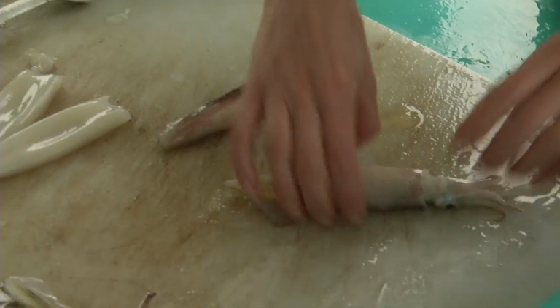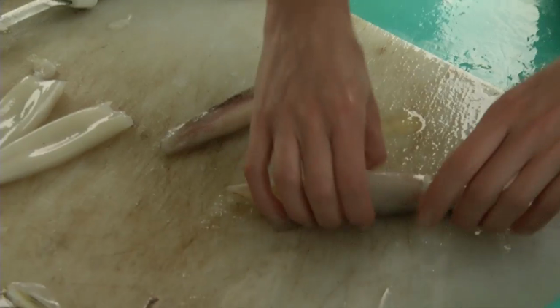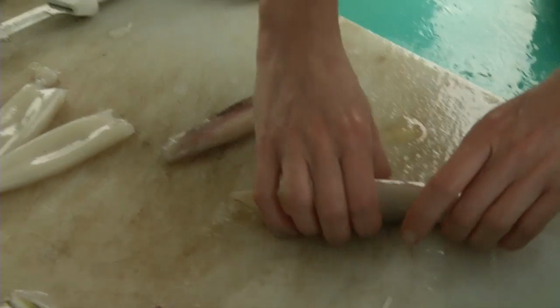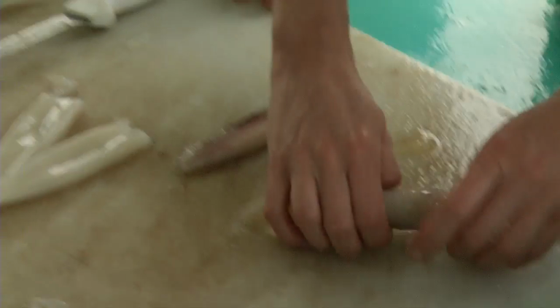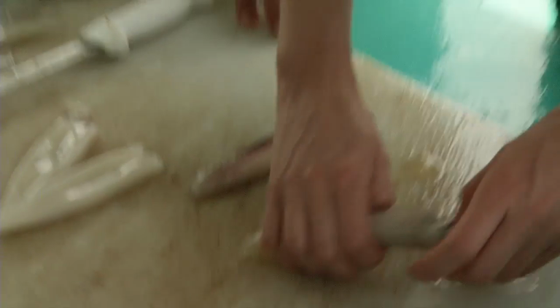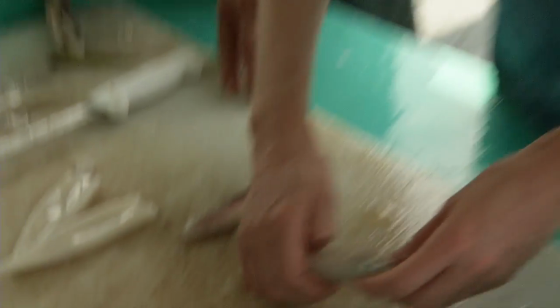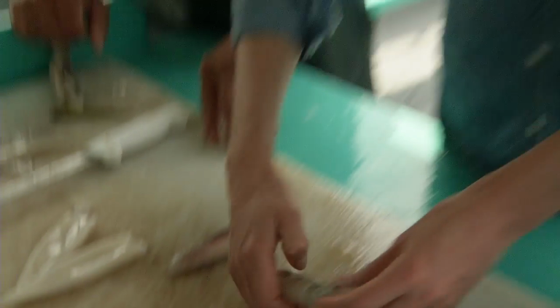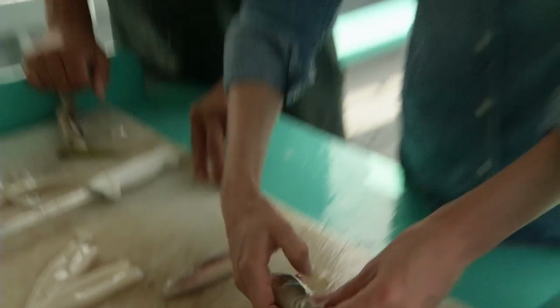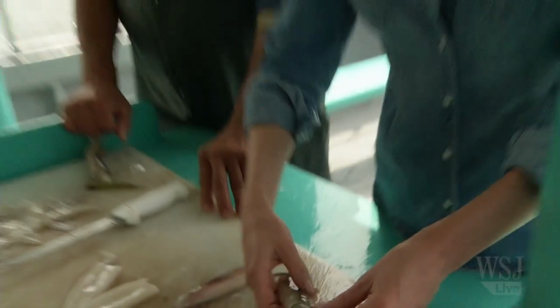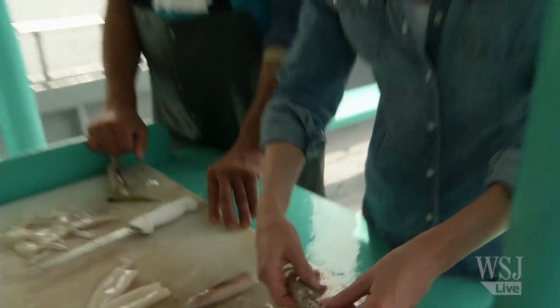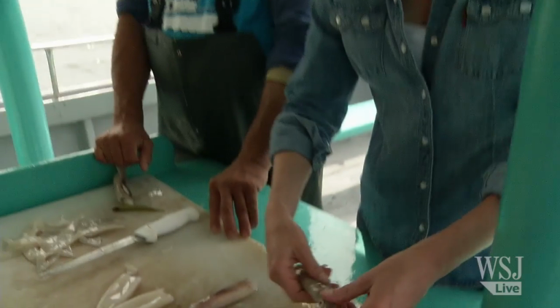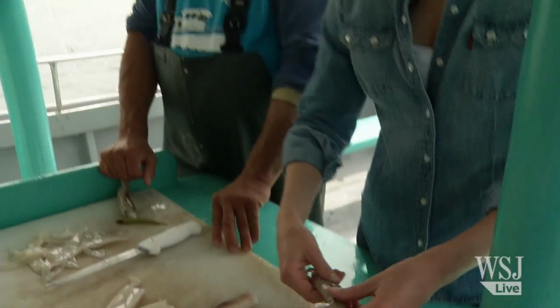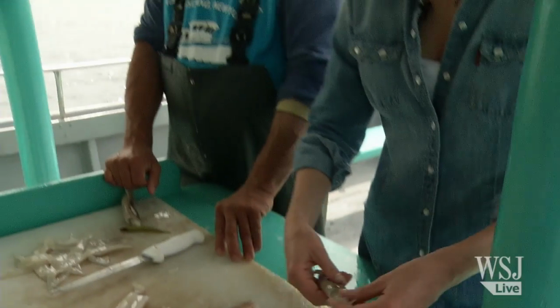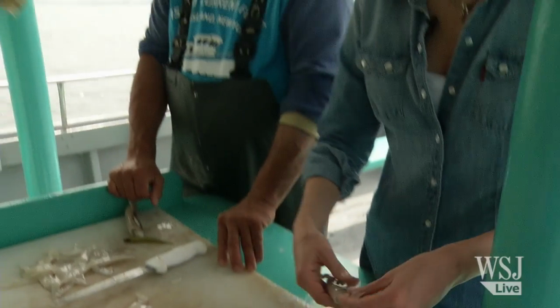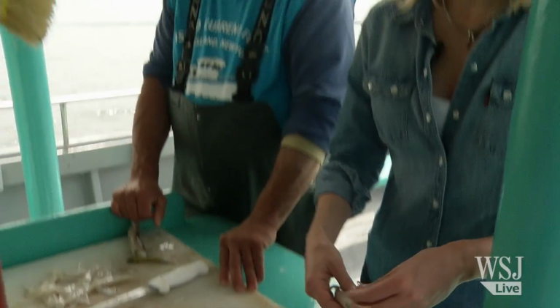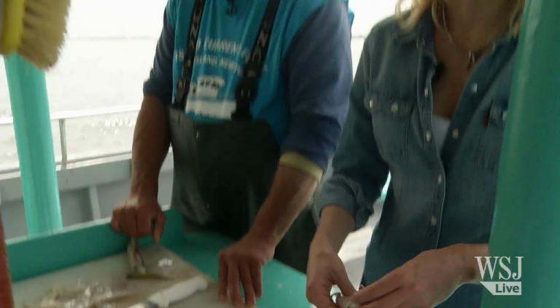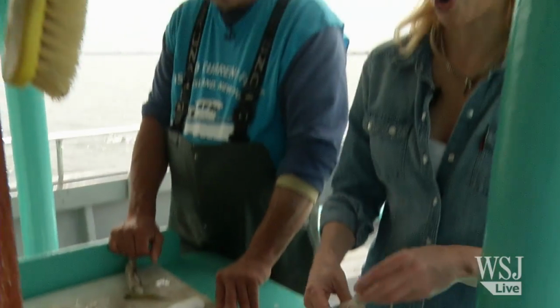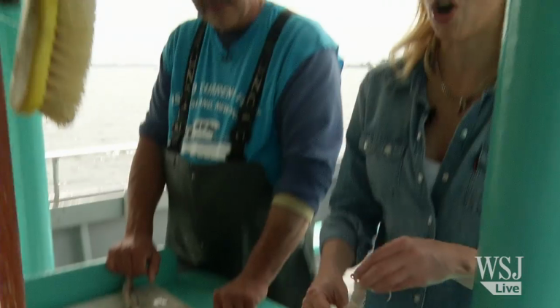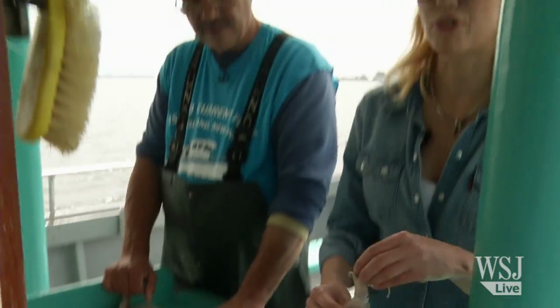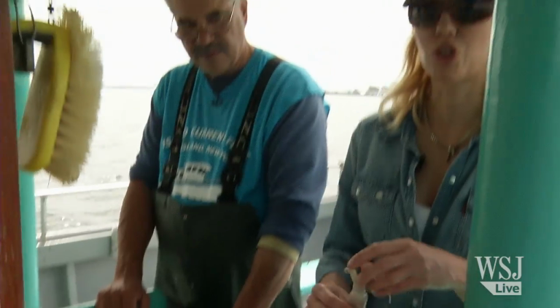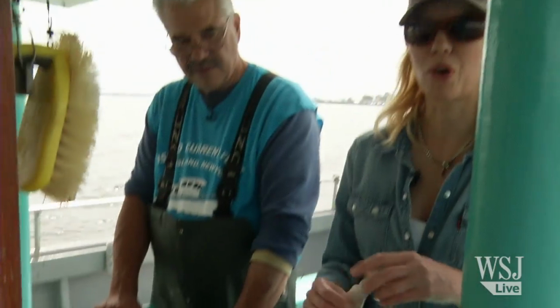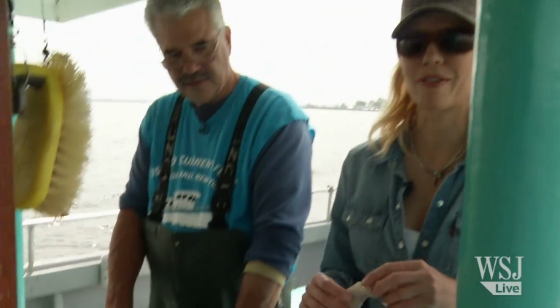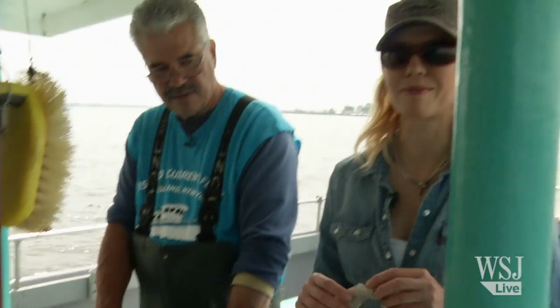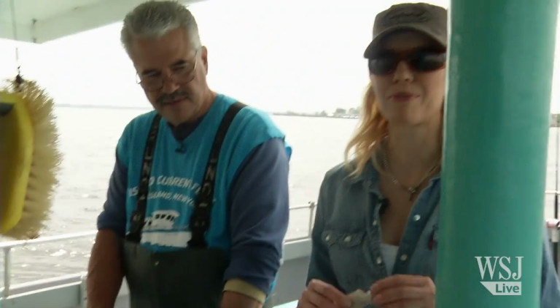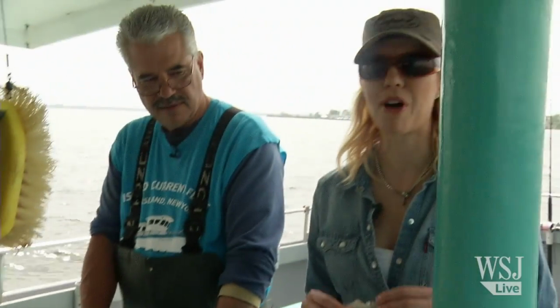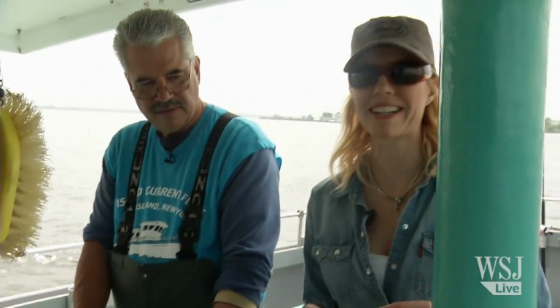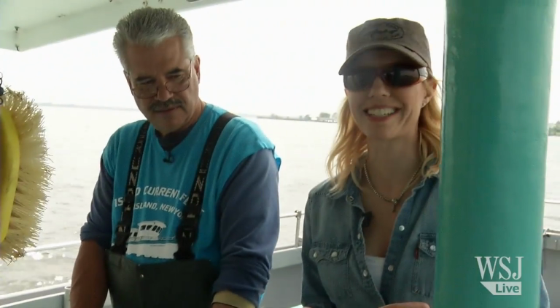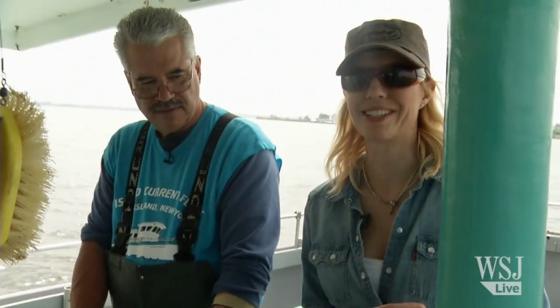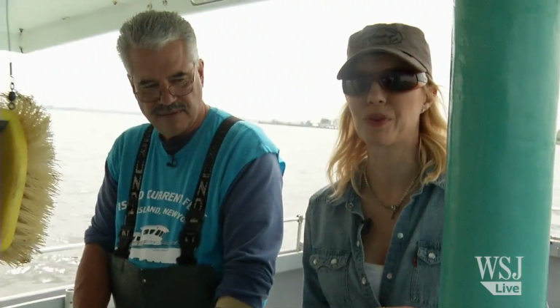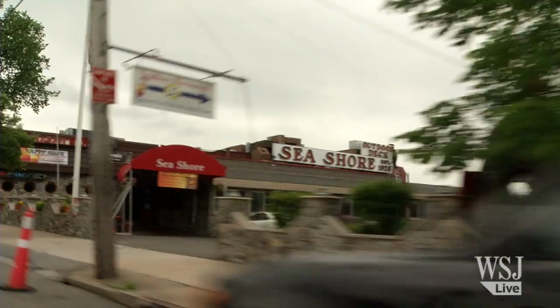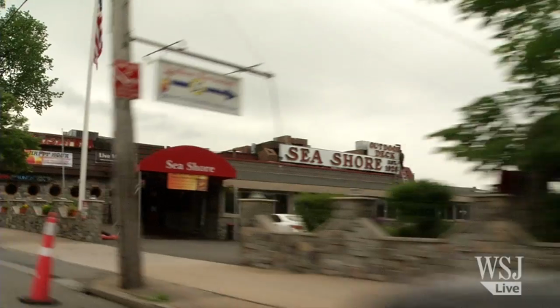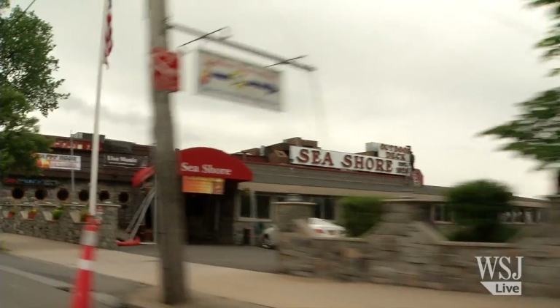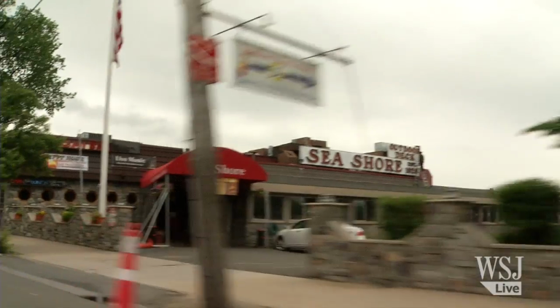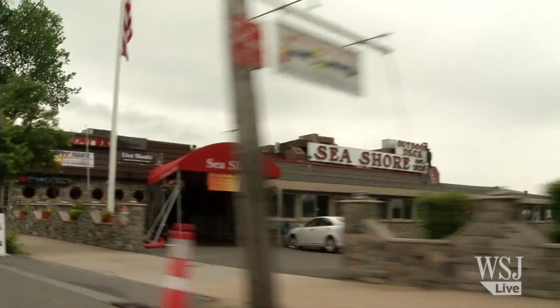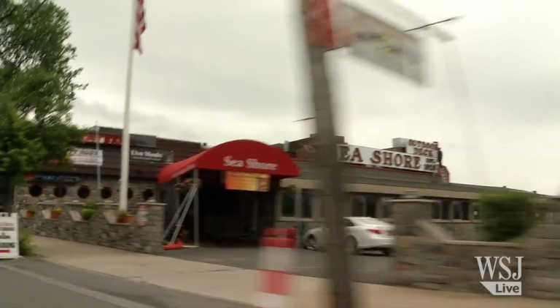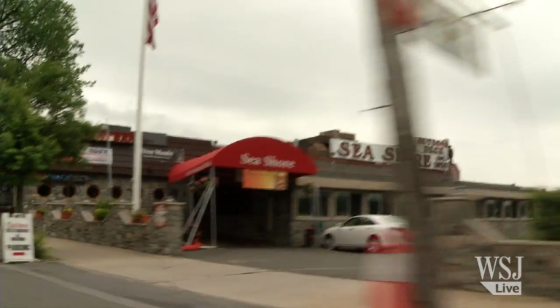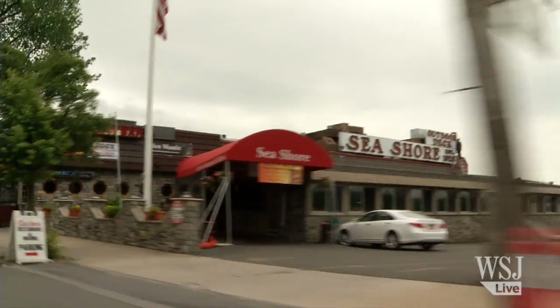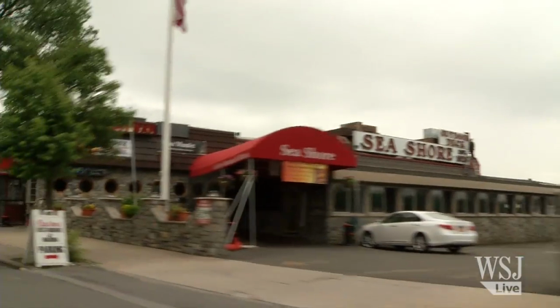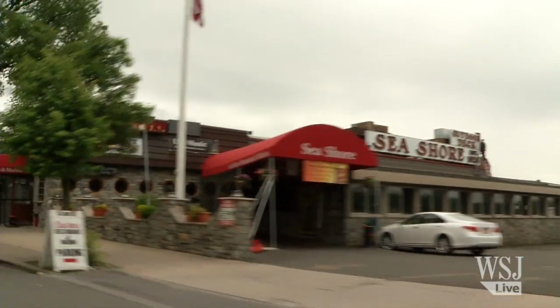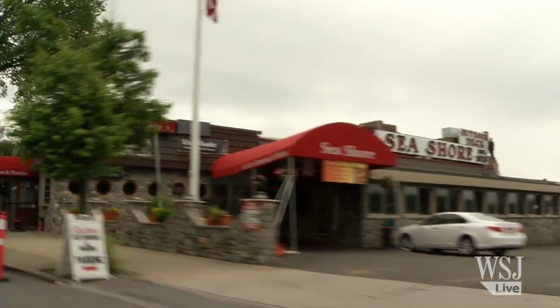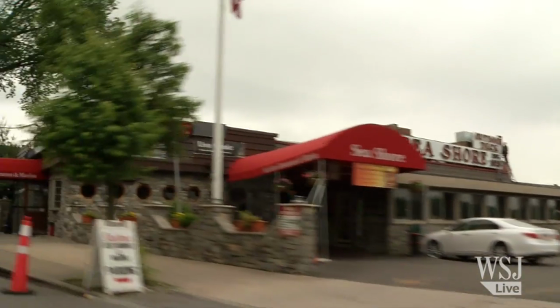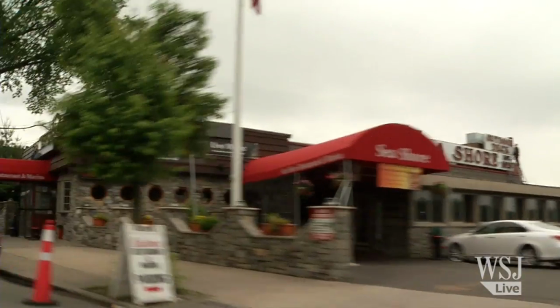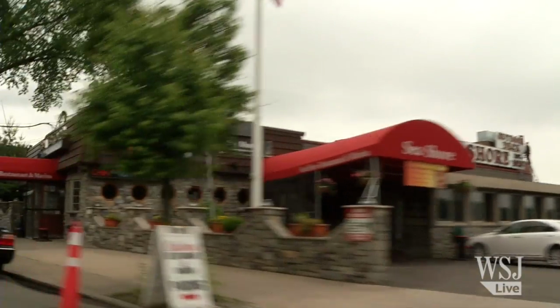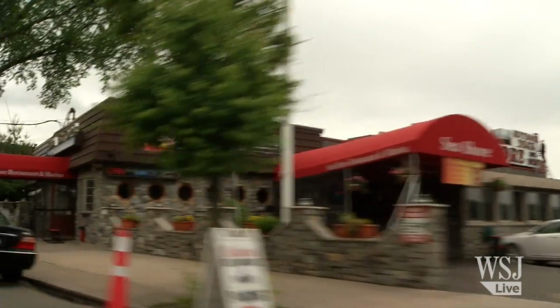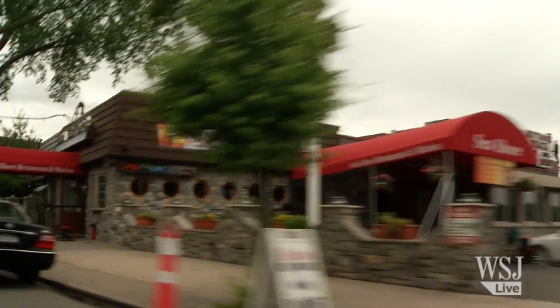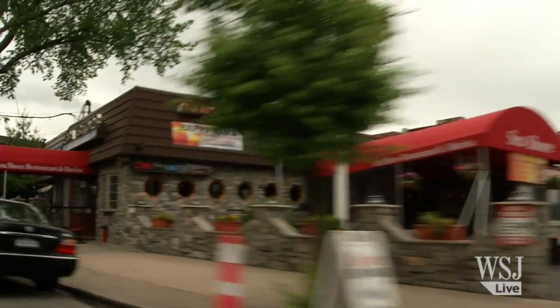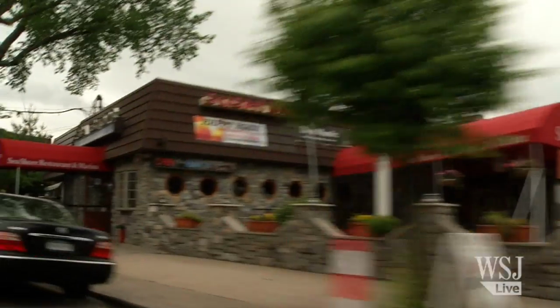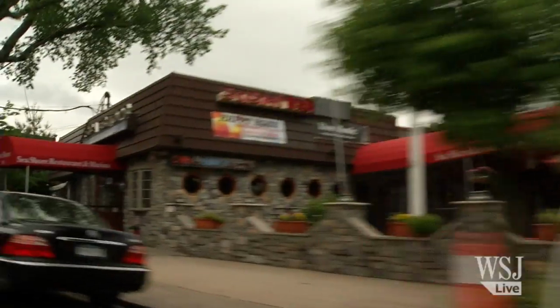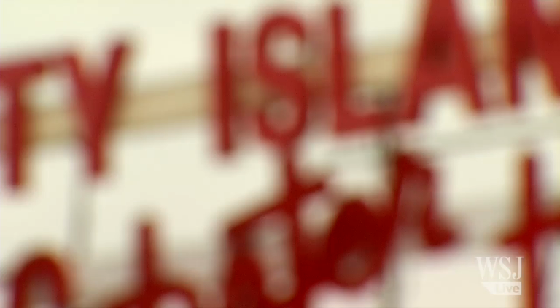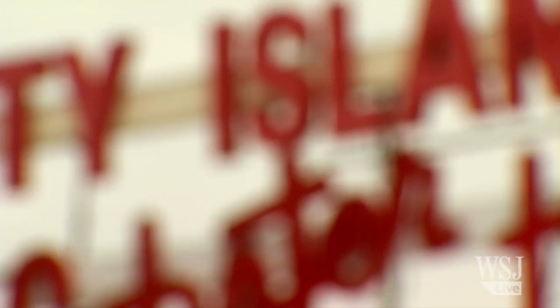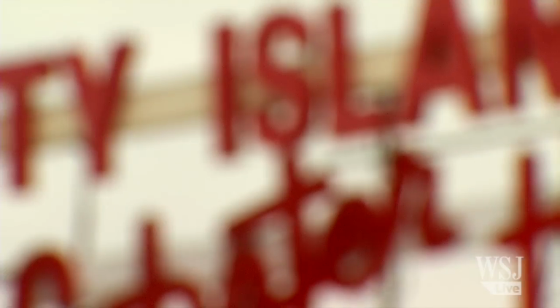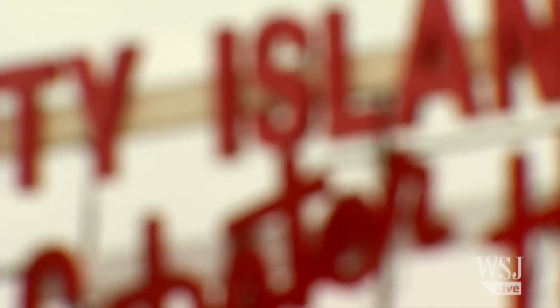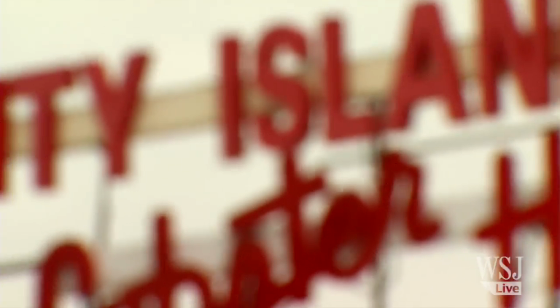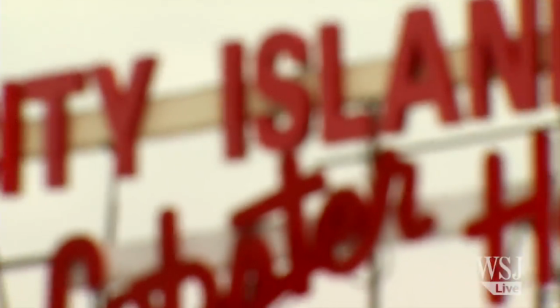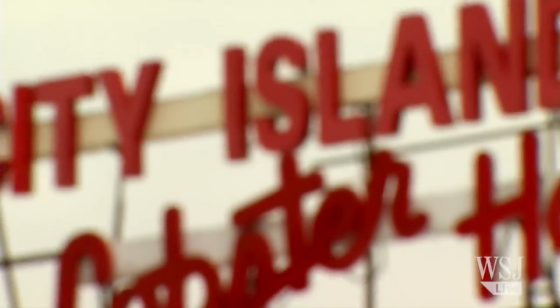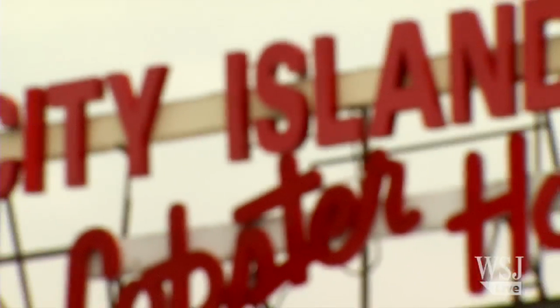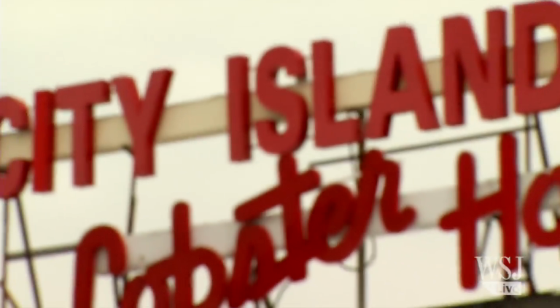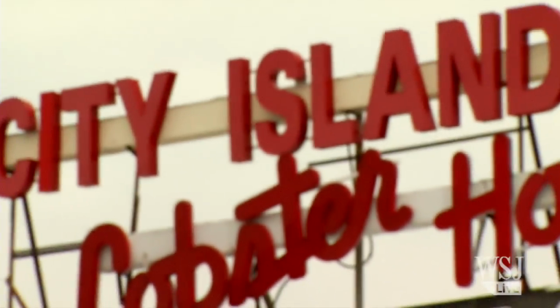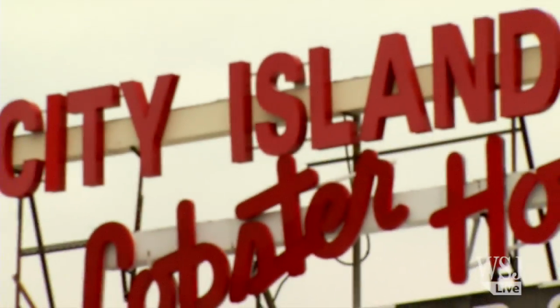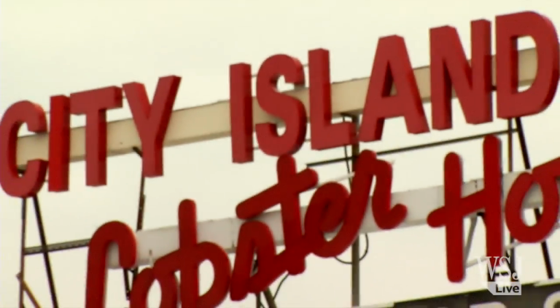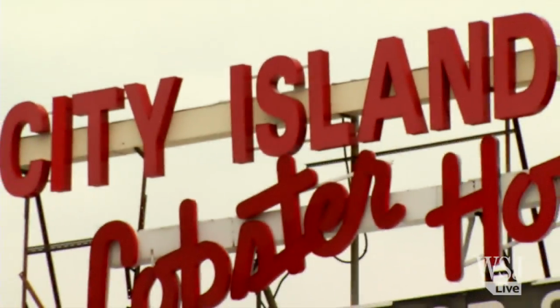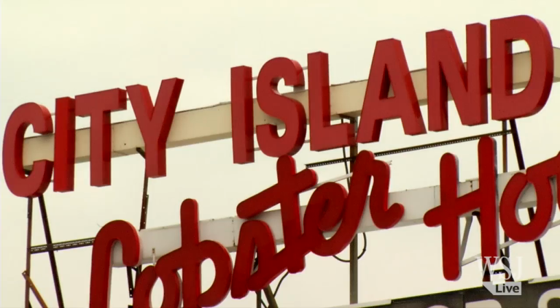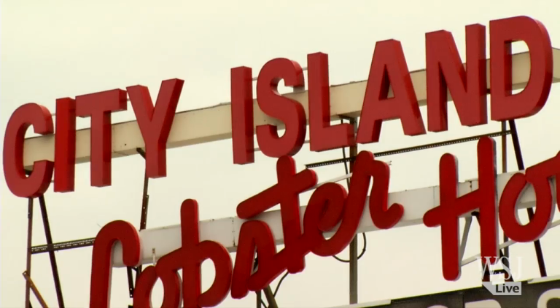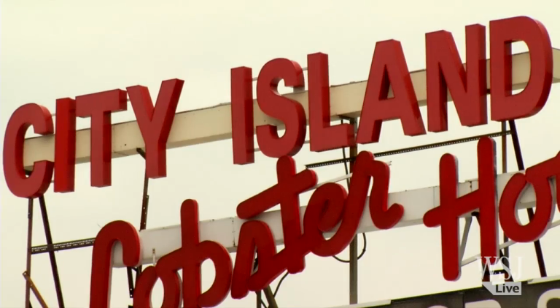We are off duty and we are offshore of the Bronx in New York City, off City Island. We're getting ready to prep the bait for our big fishing expedition.